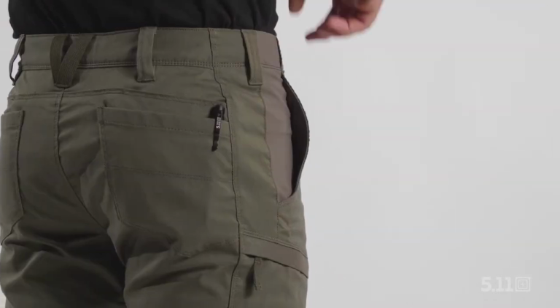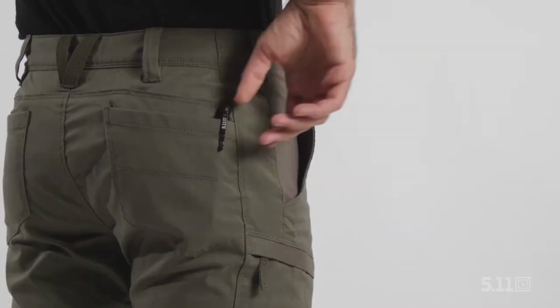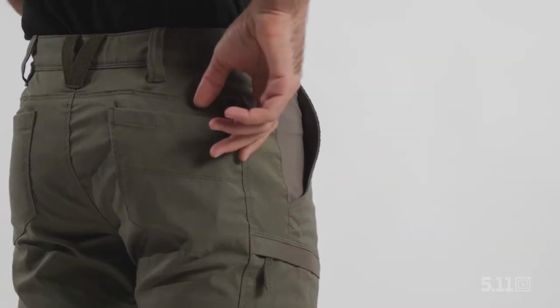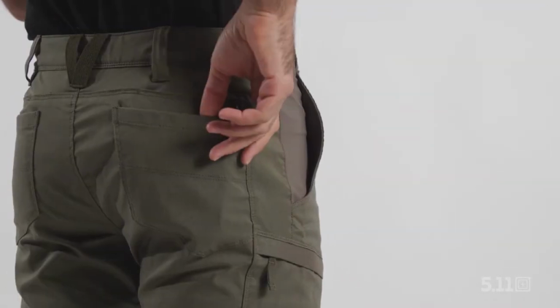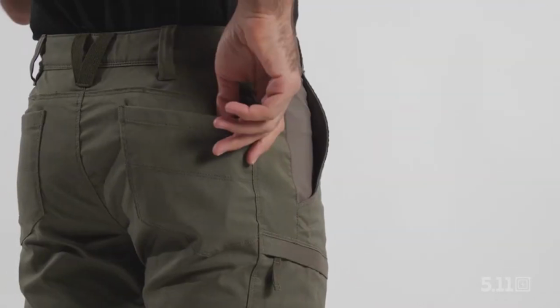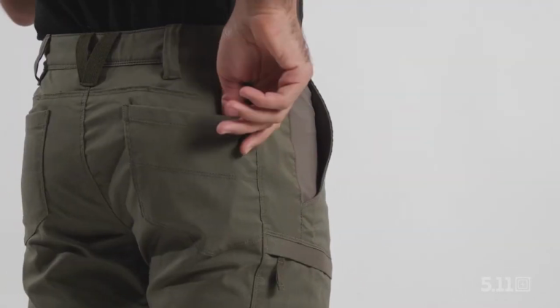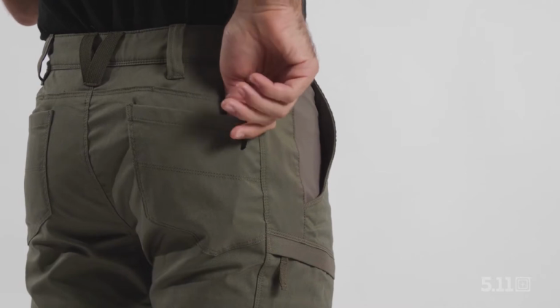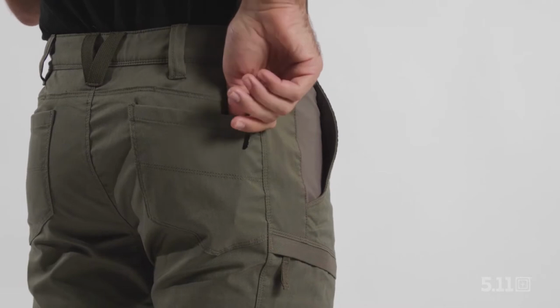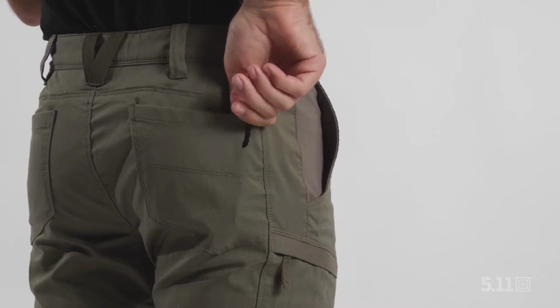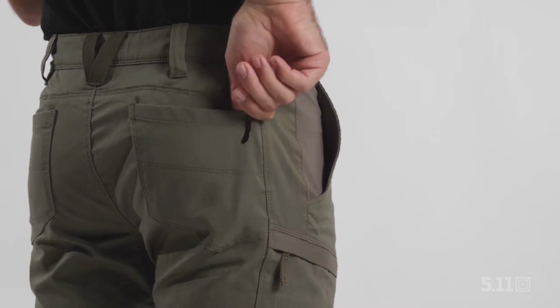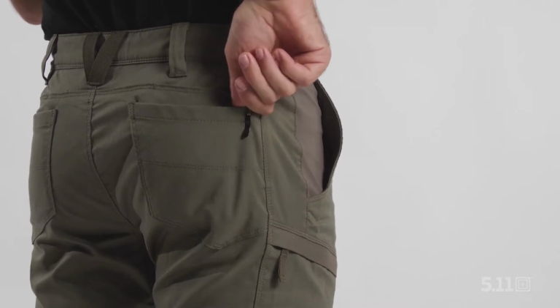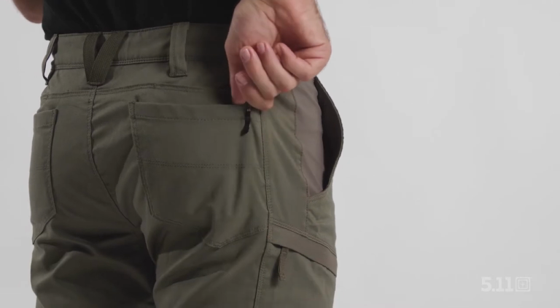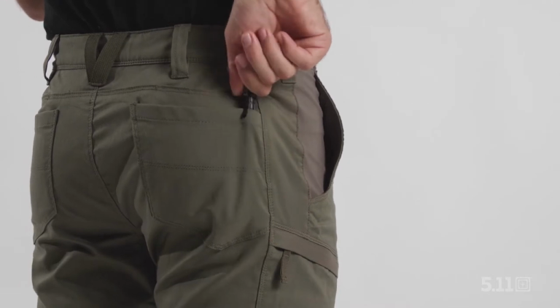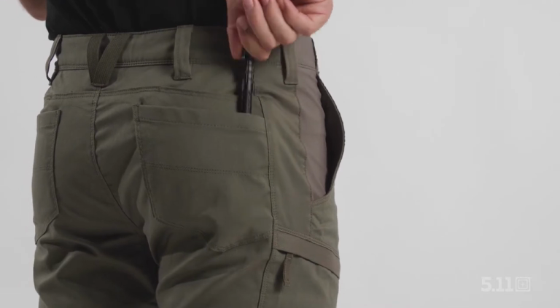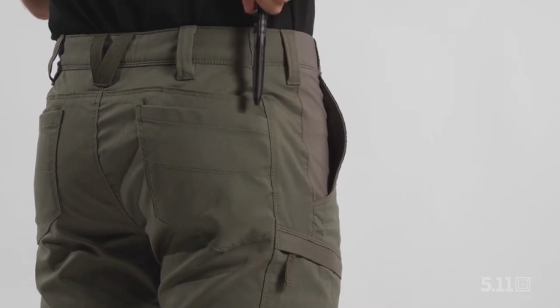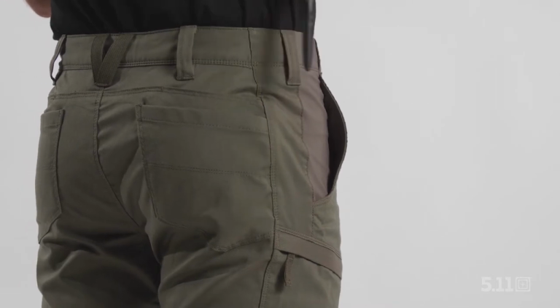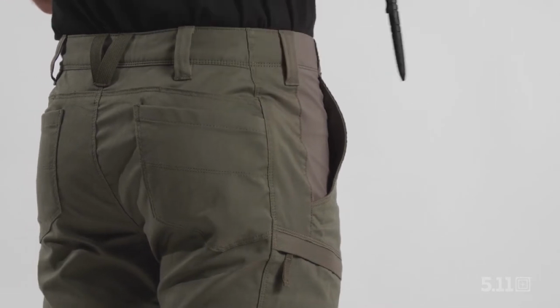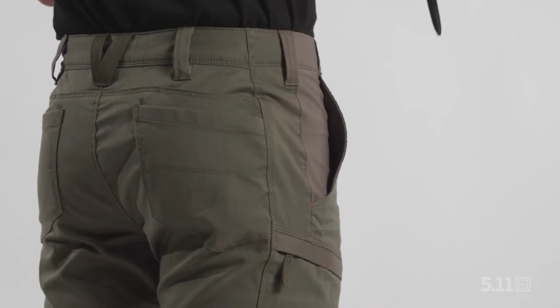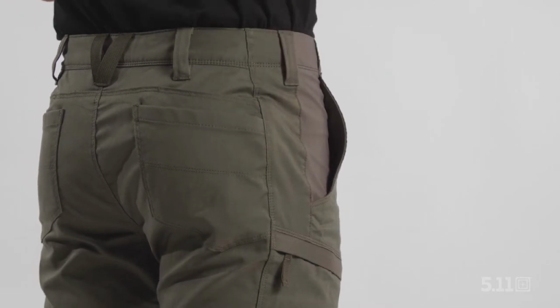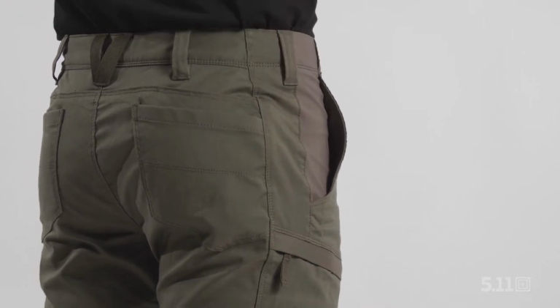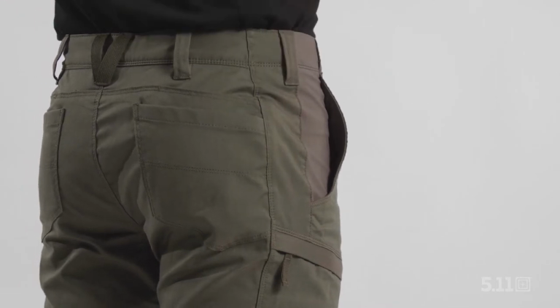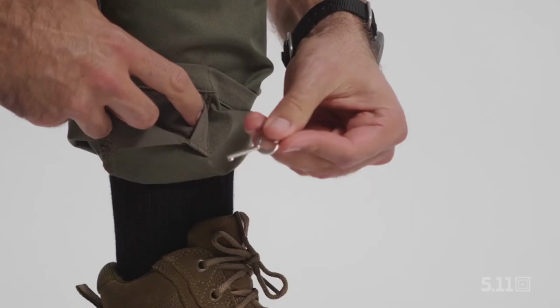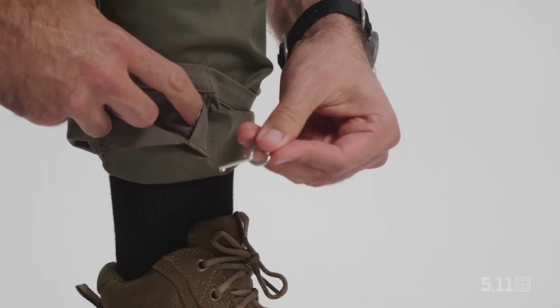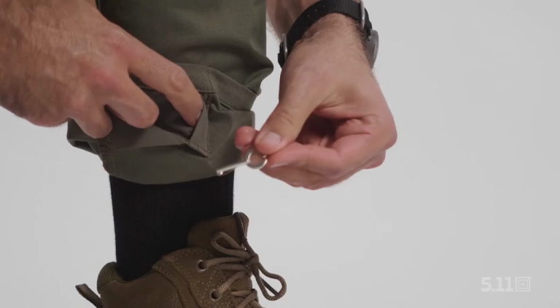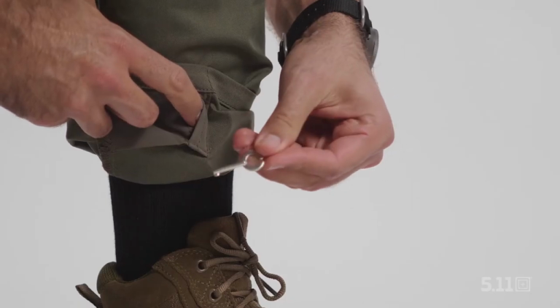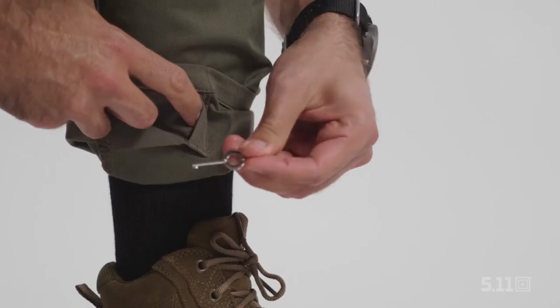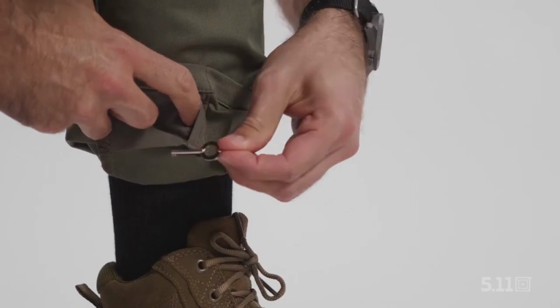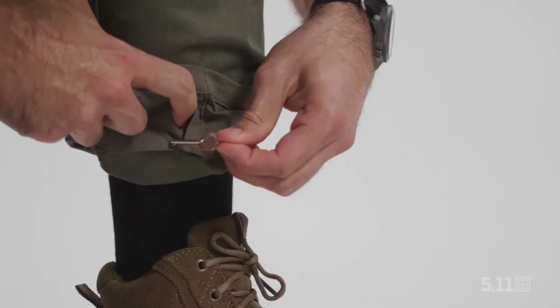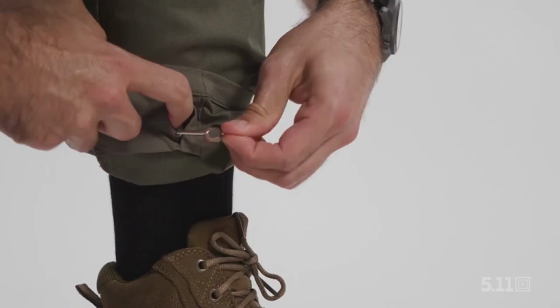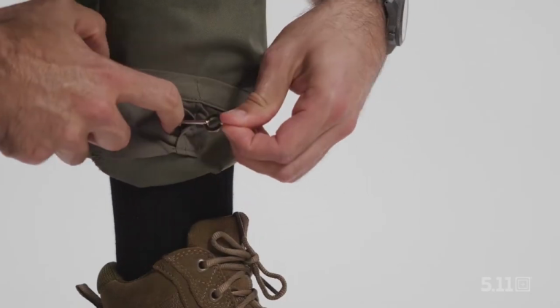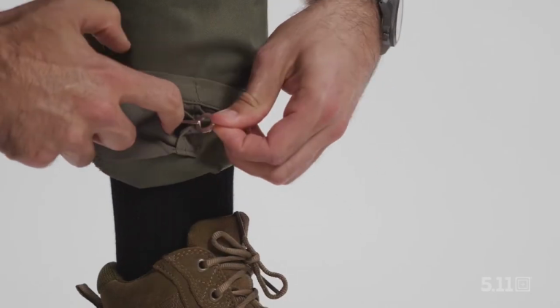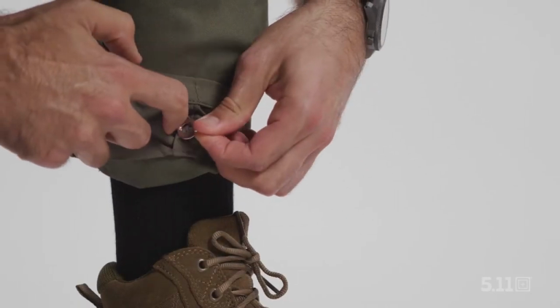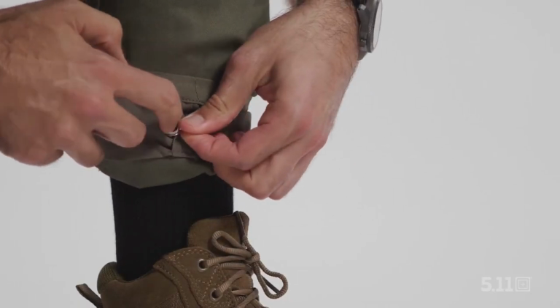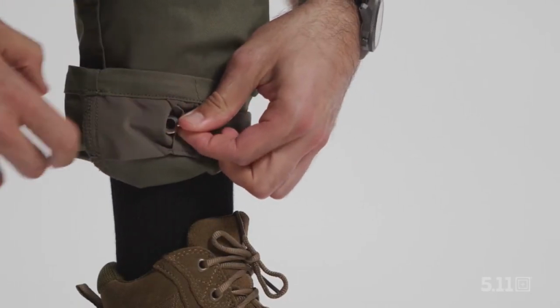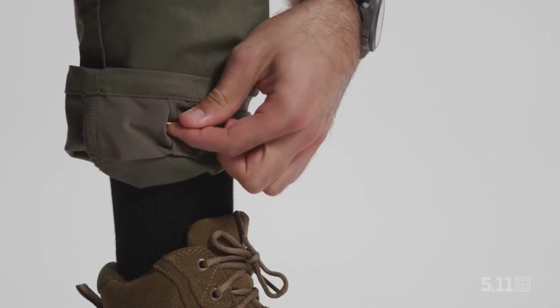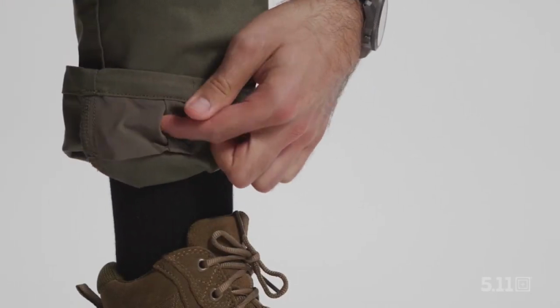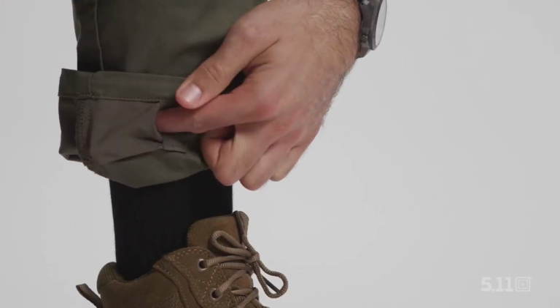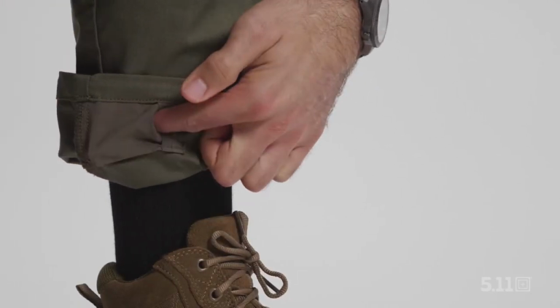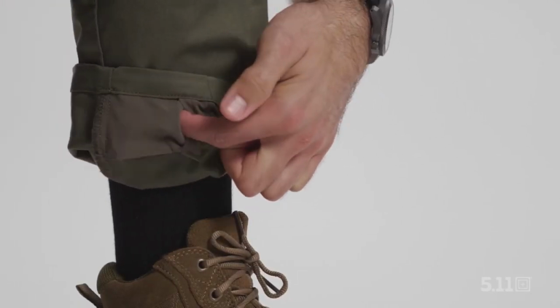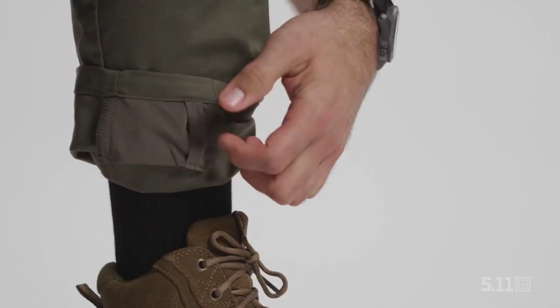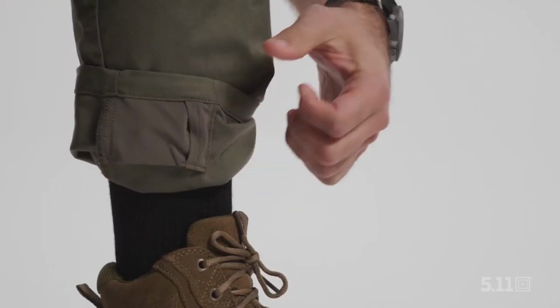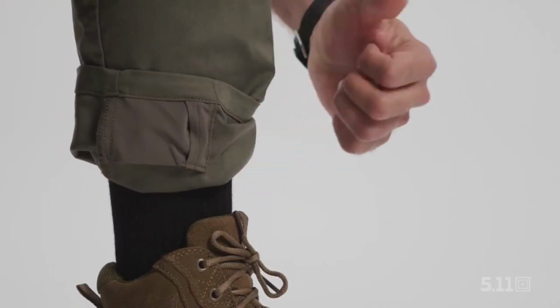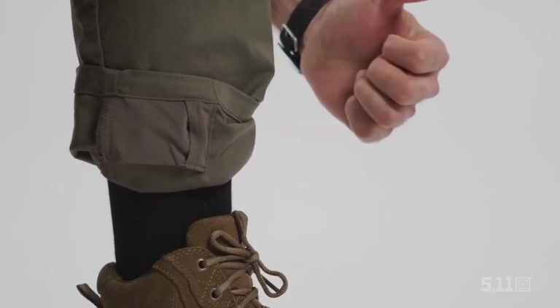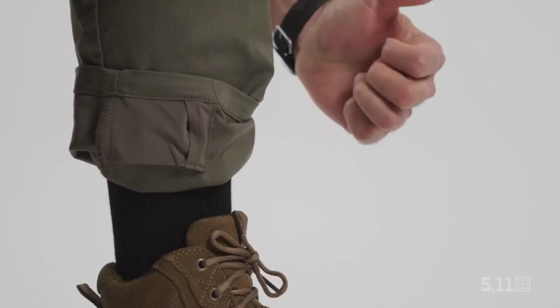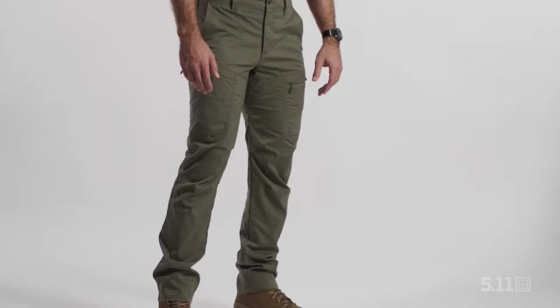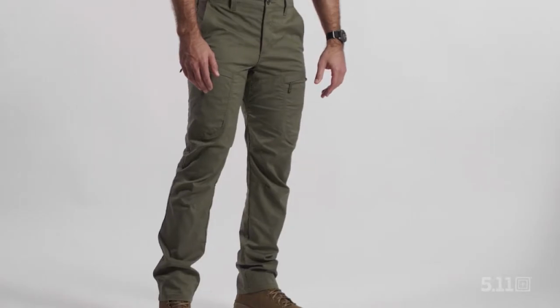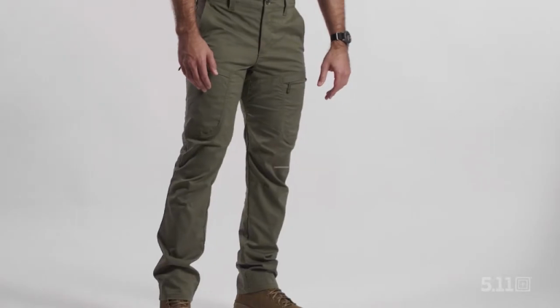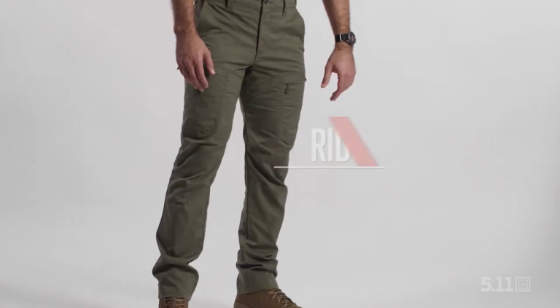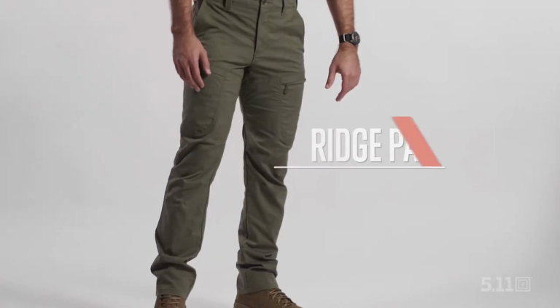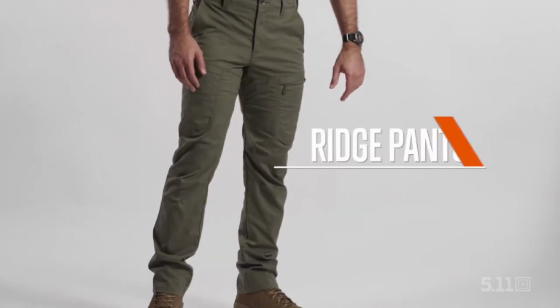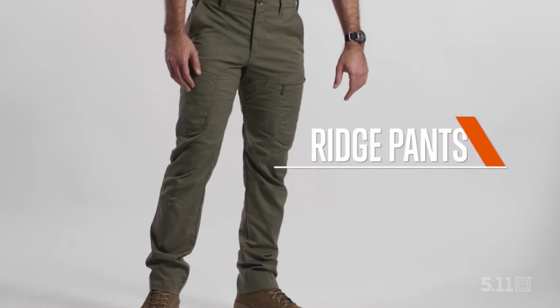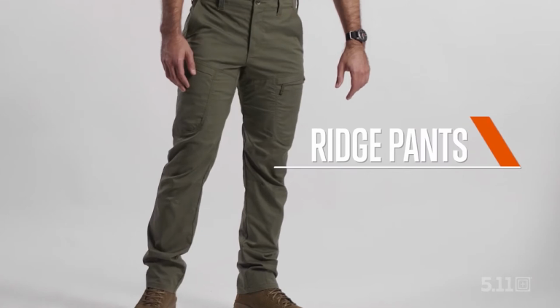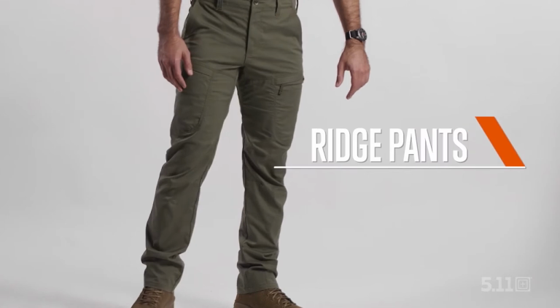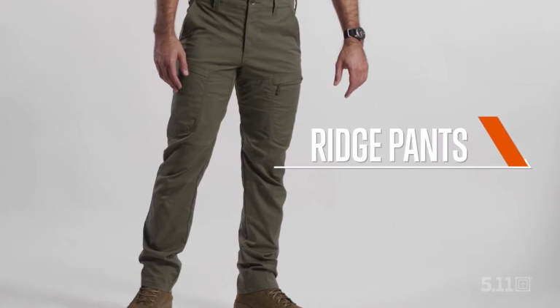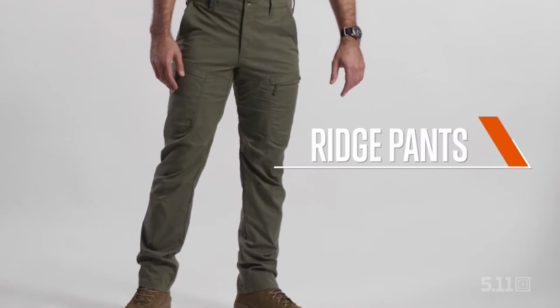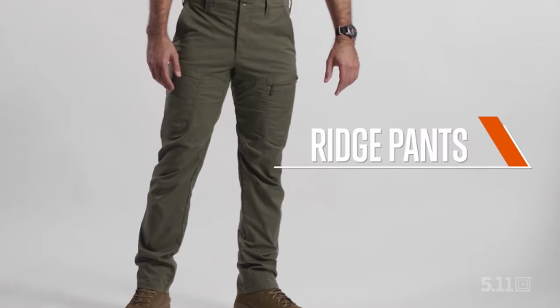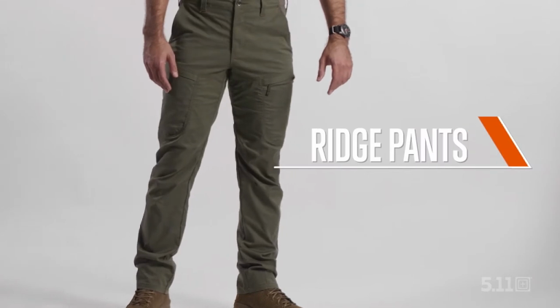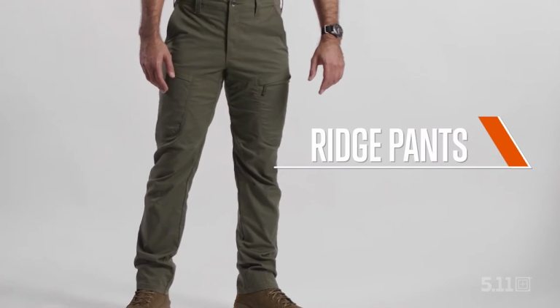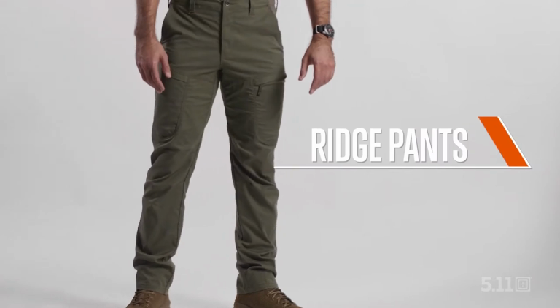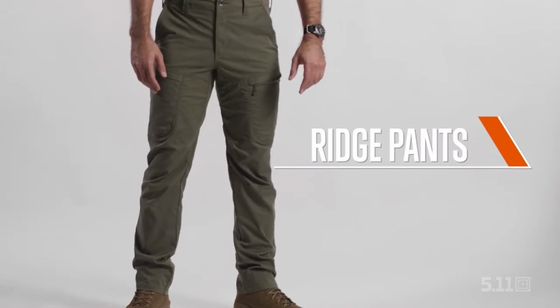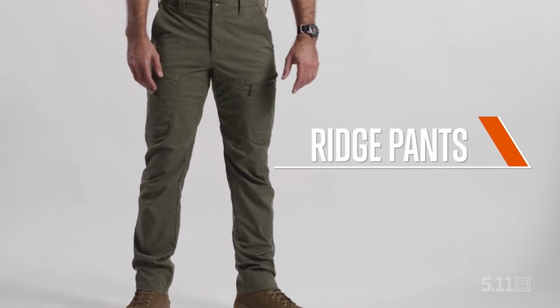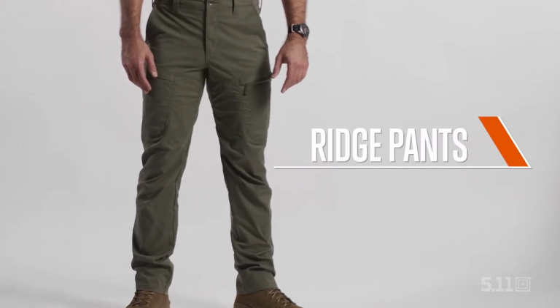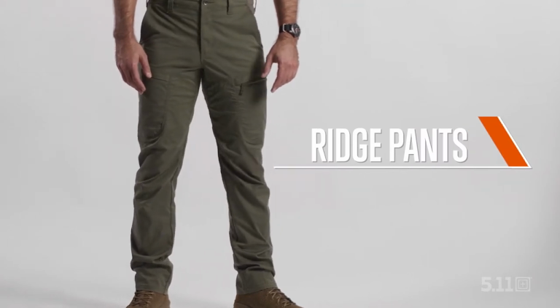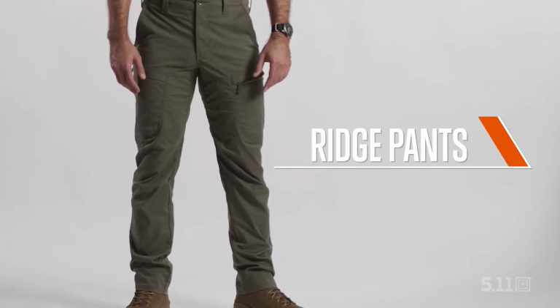With plenty of contemporary colors, your ability to always be ready now has a new name. These are the Ridge Pants.